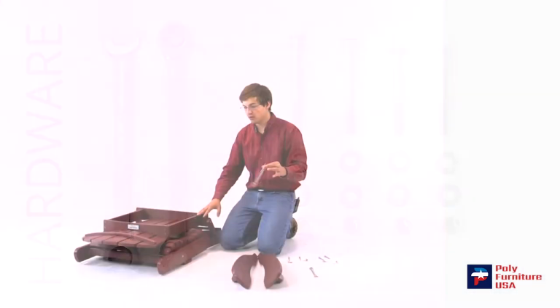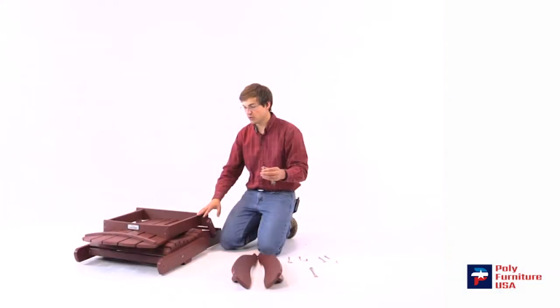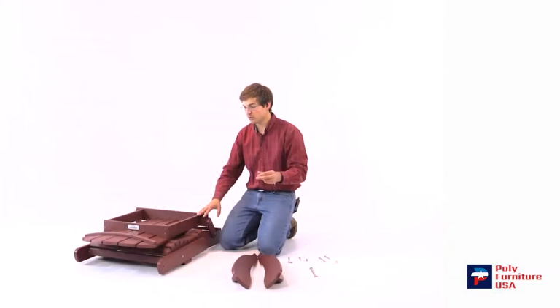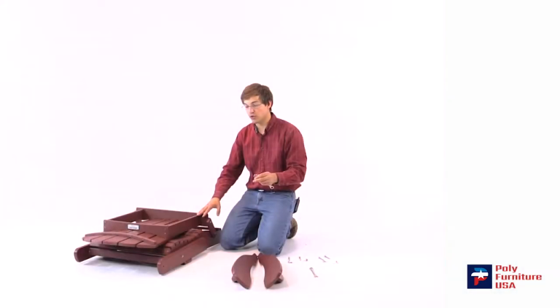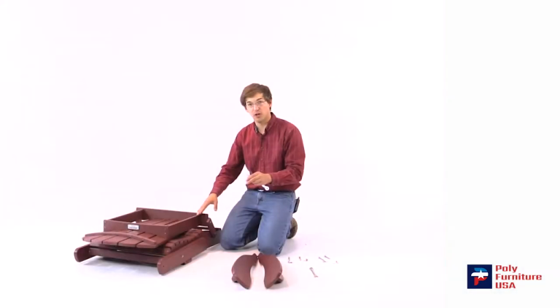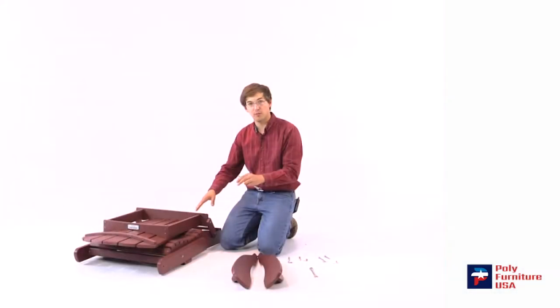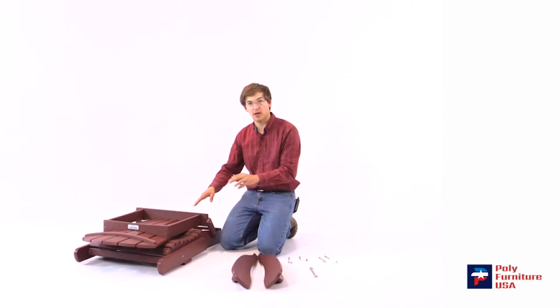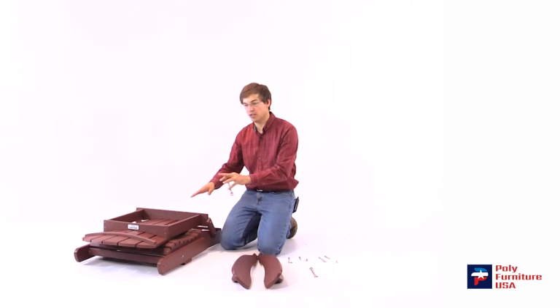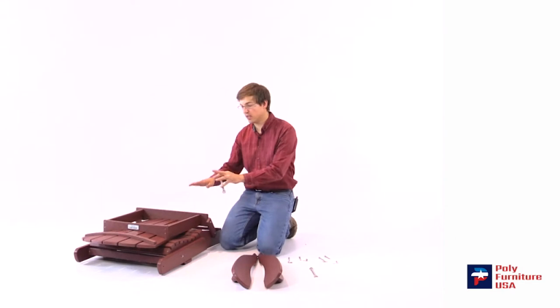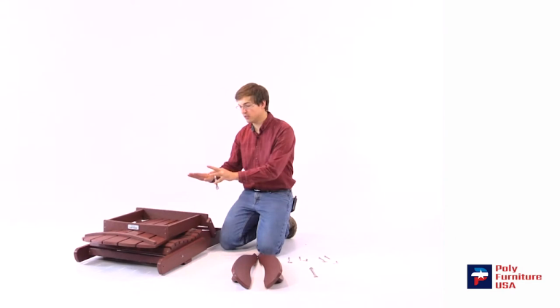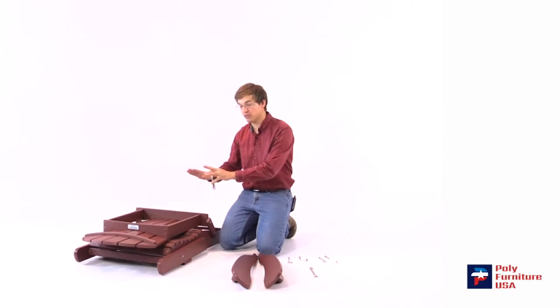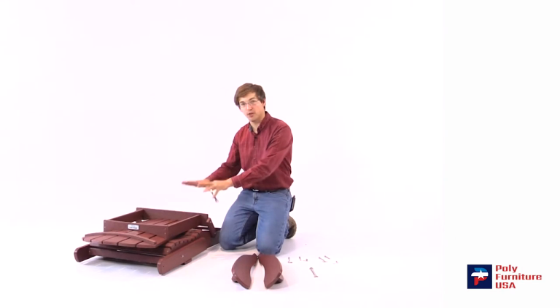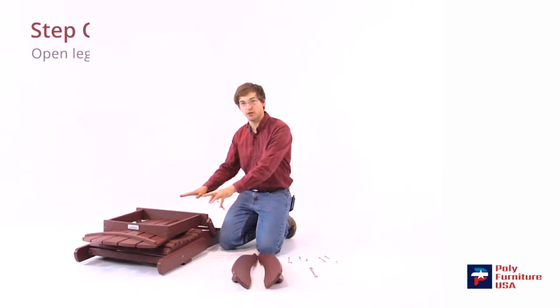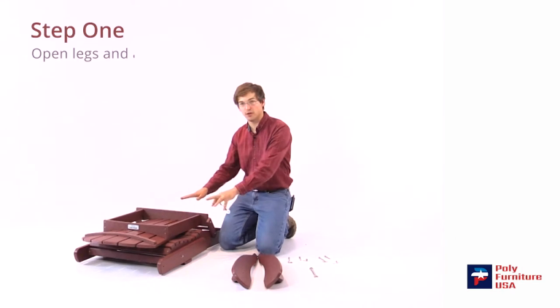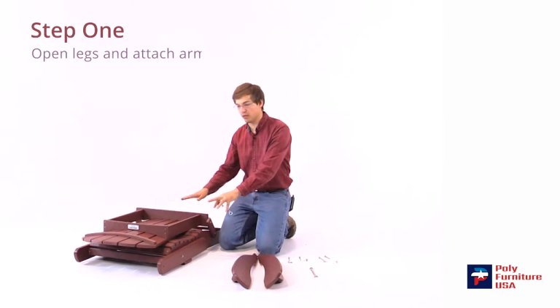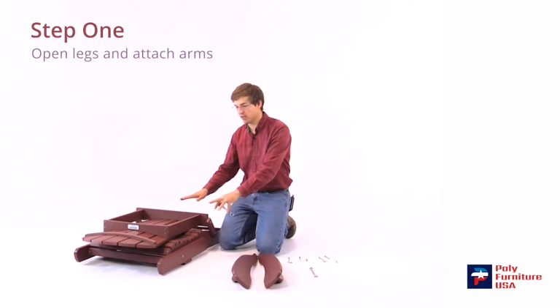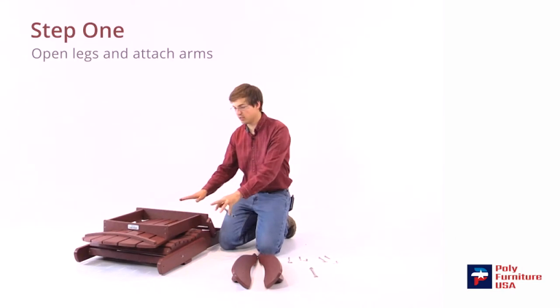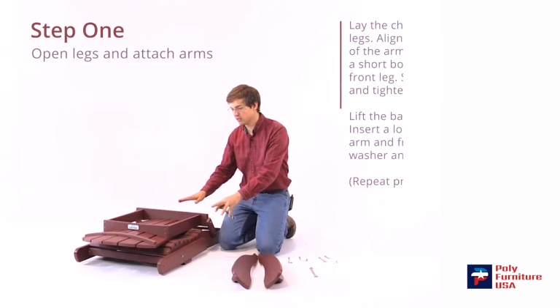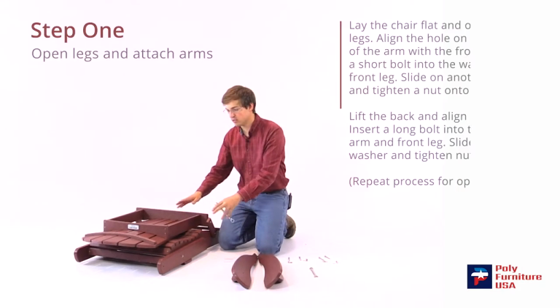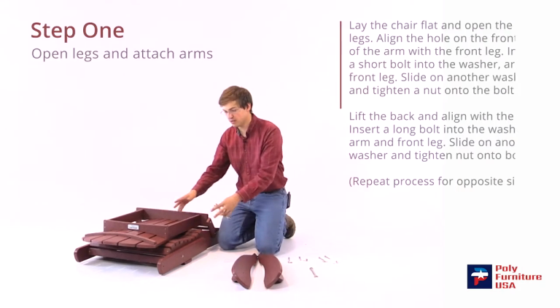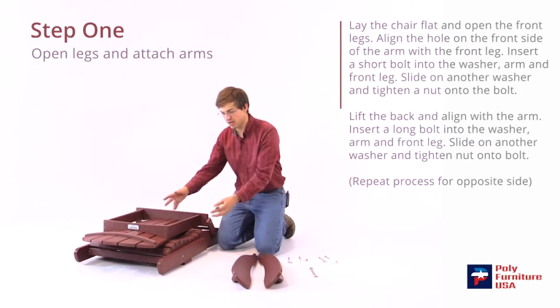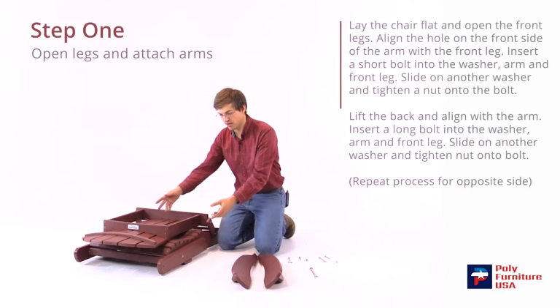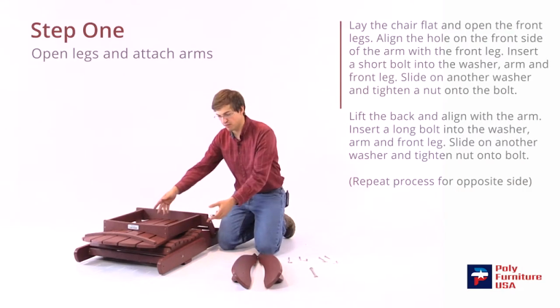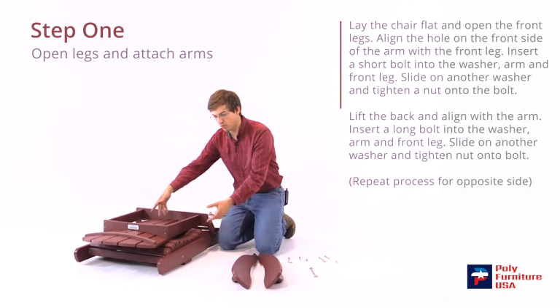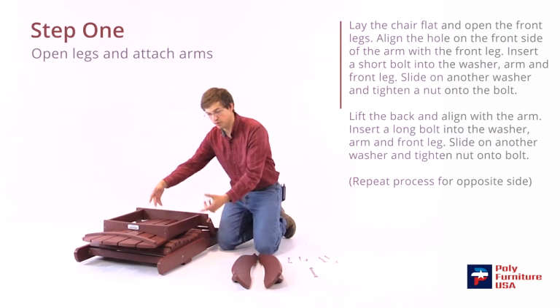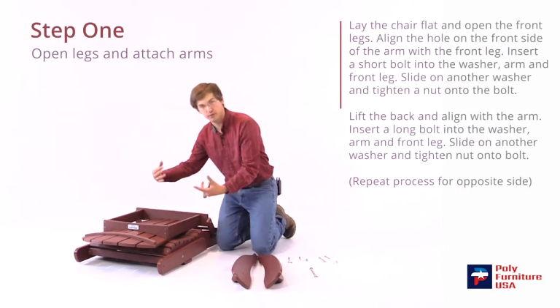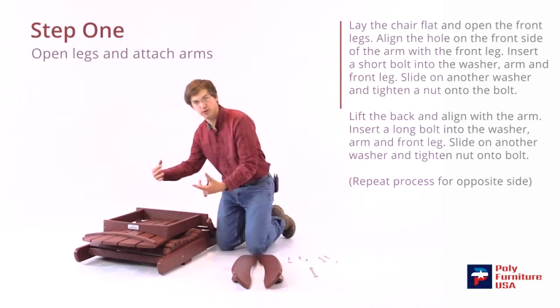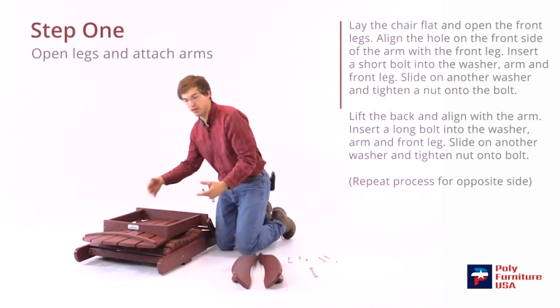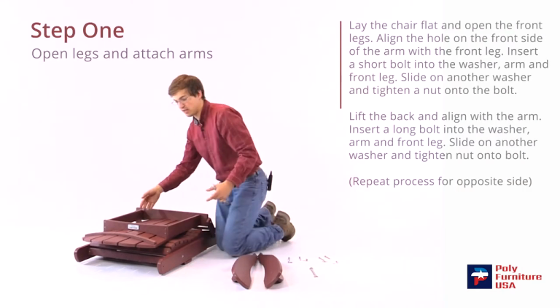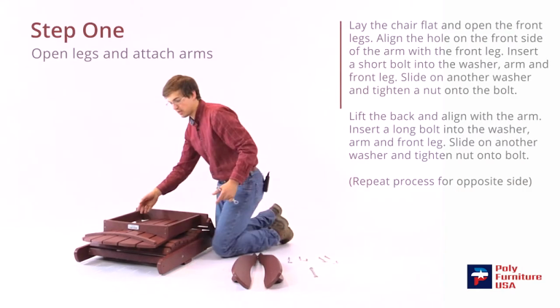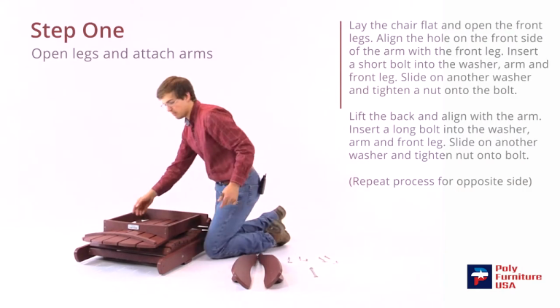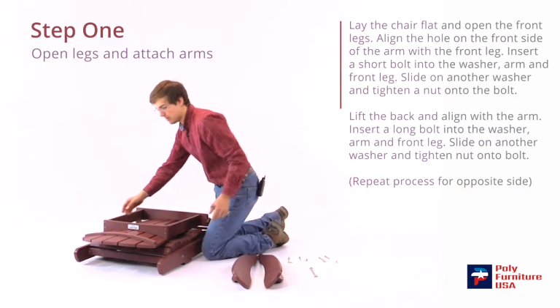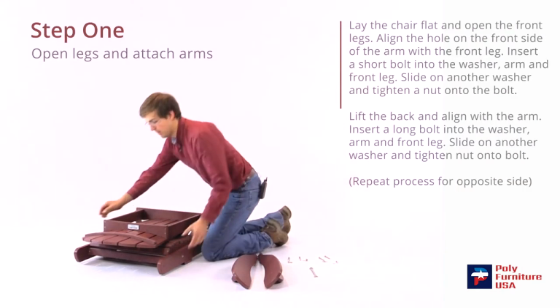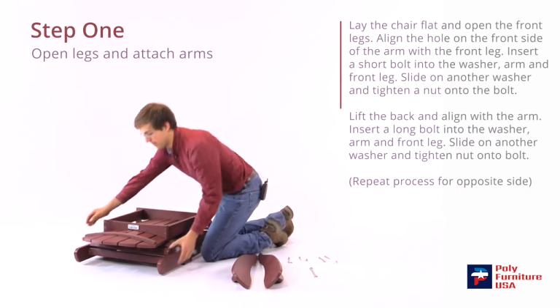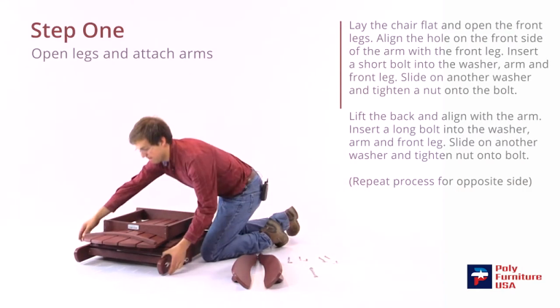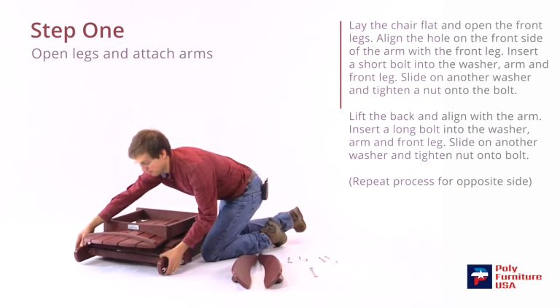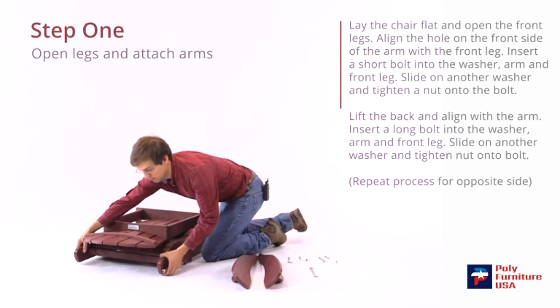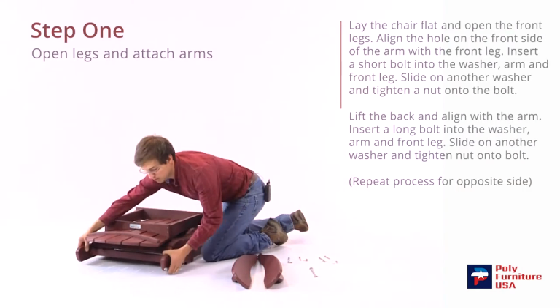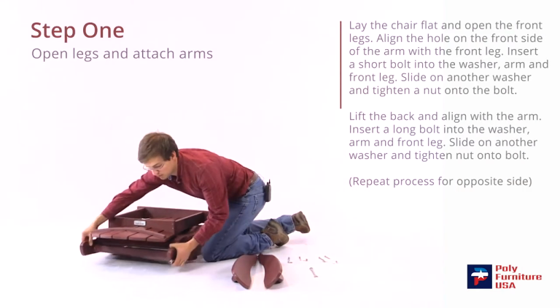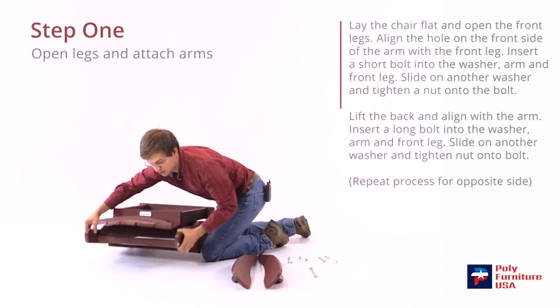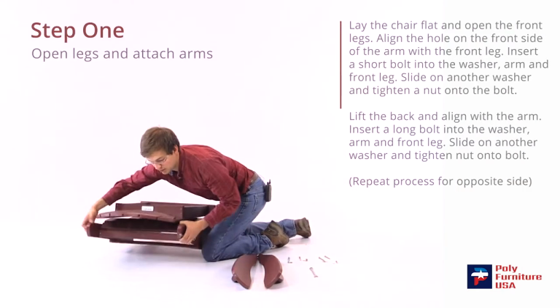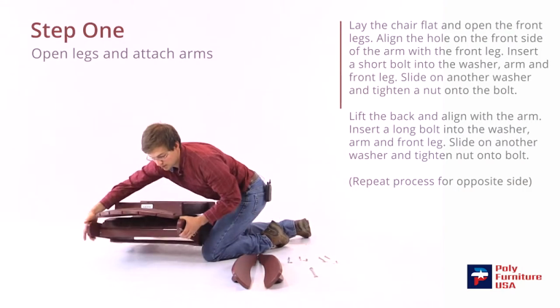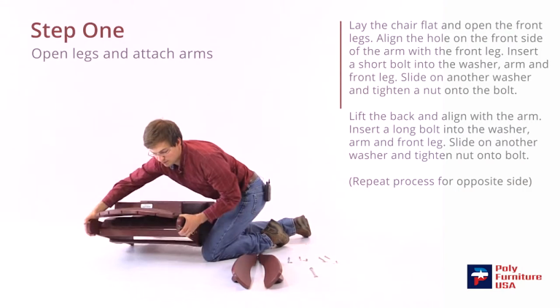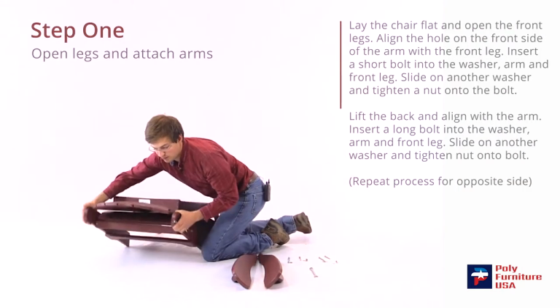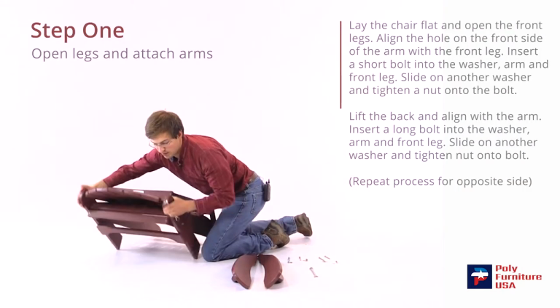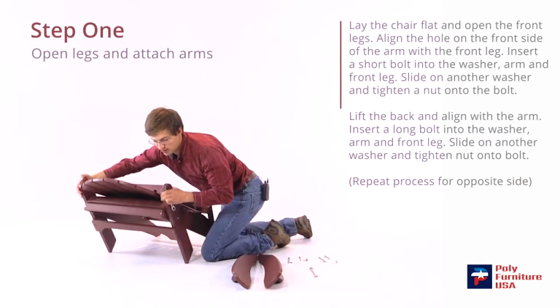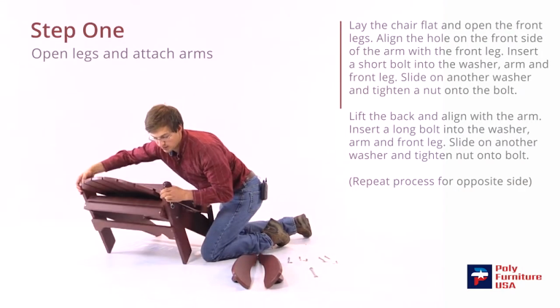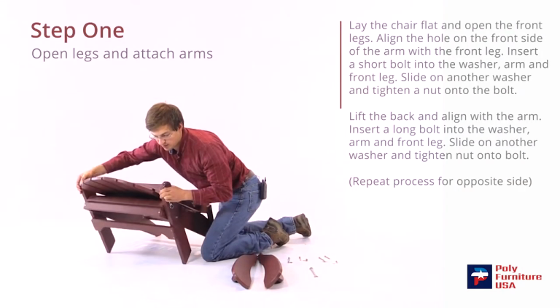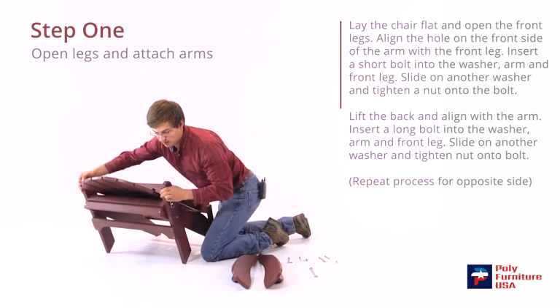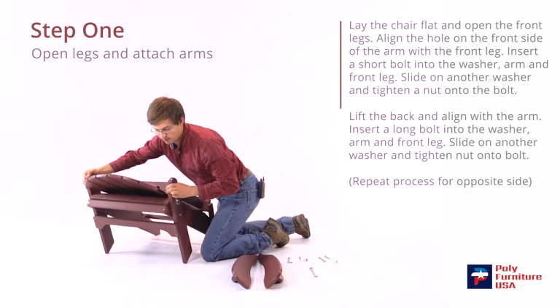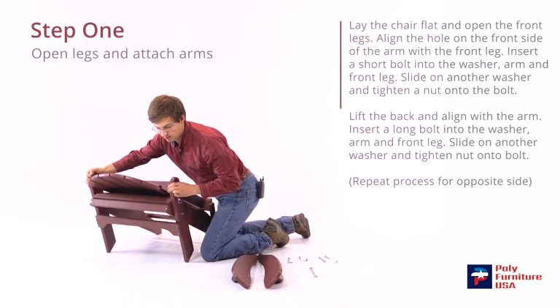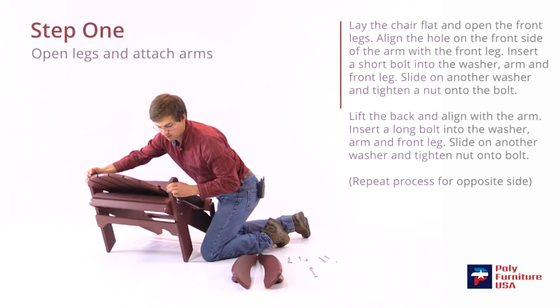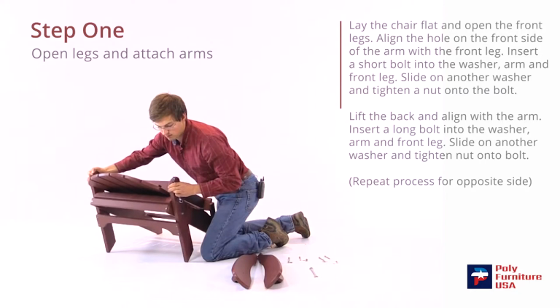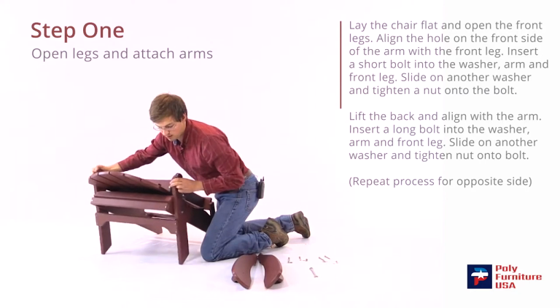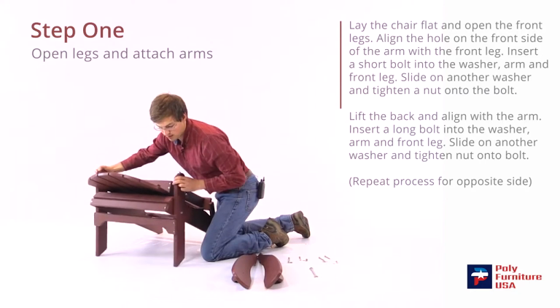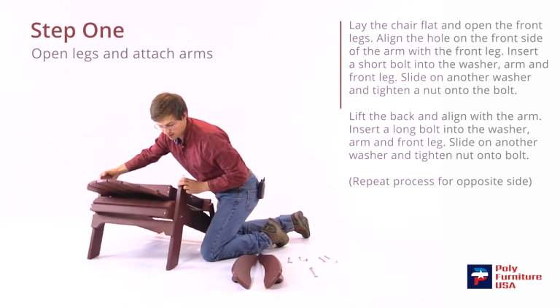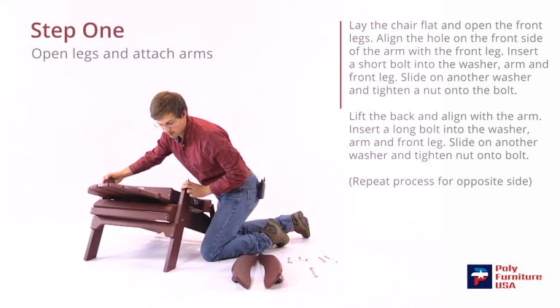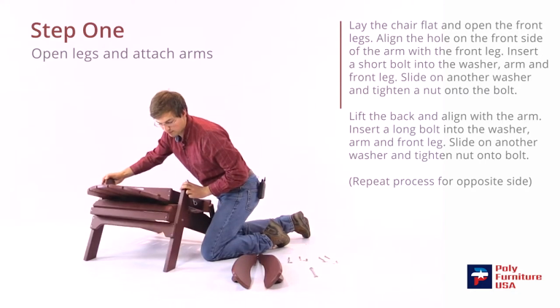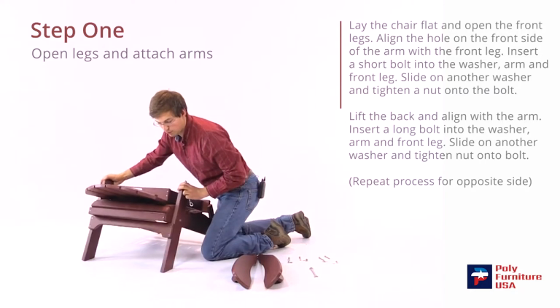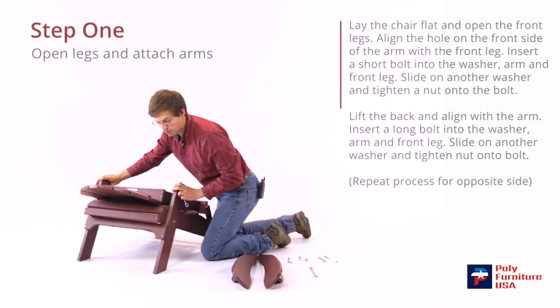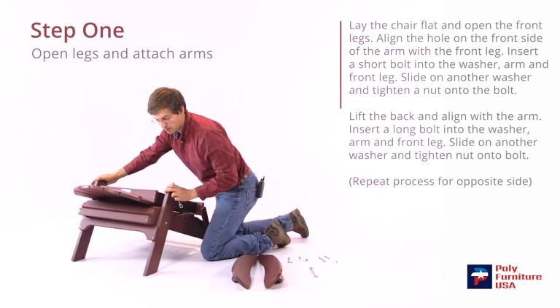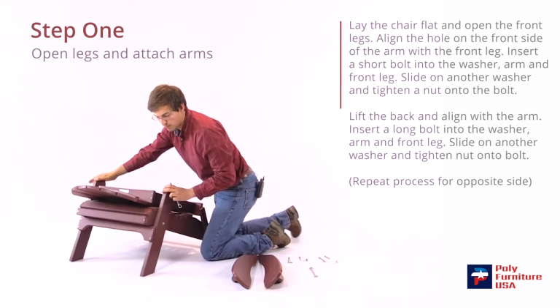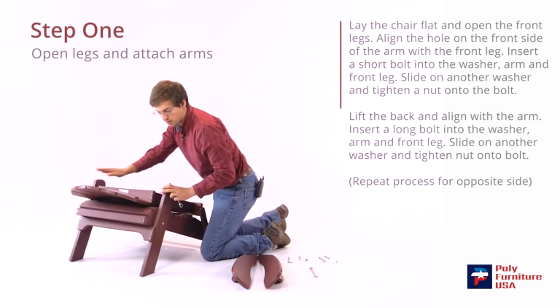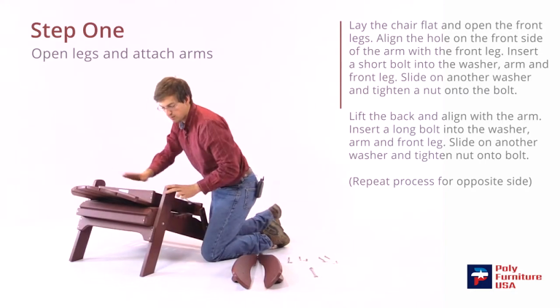We'll start by laying the chair on the ground like this and folding the front legs up. I'll just grab the front legs and fold them up there.